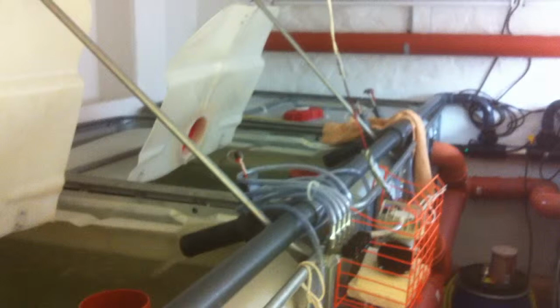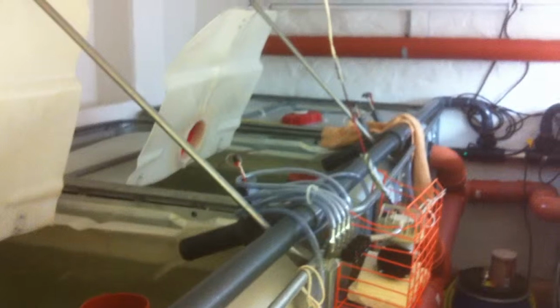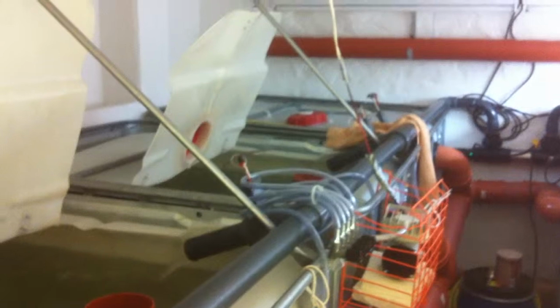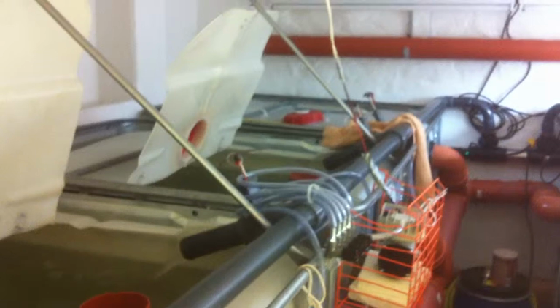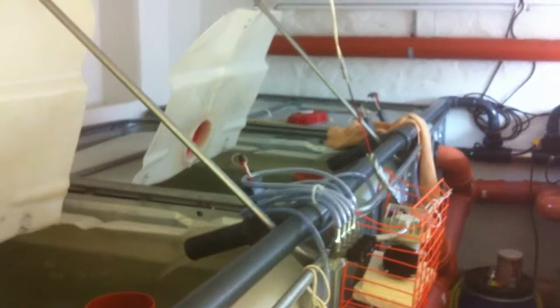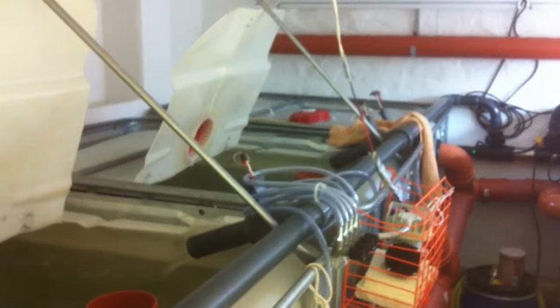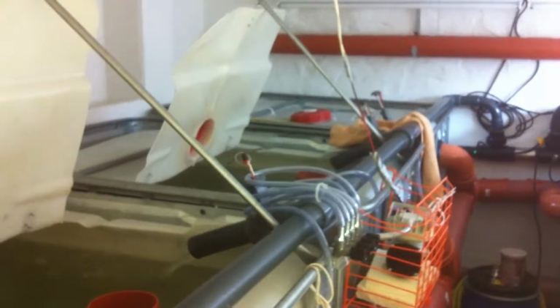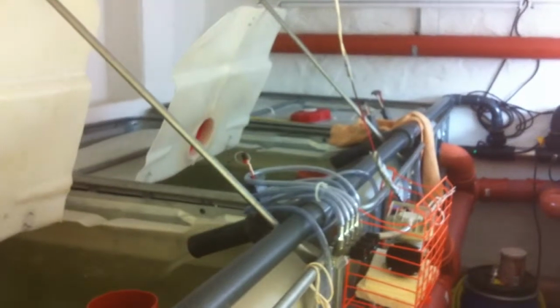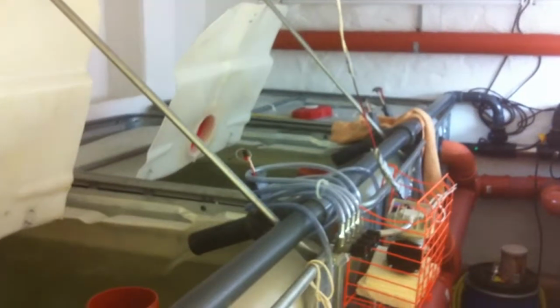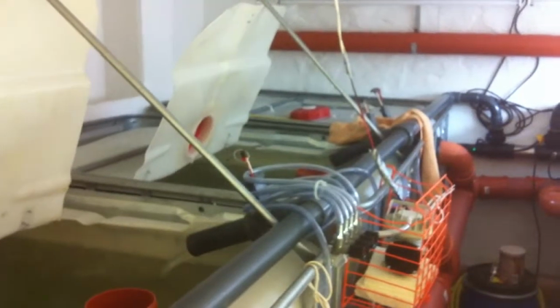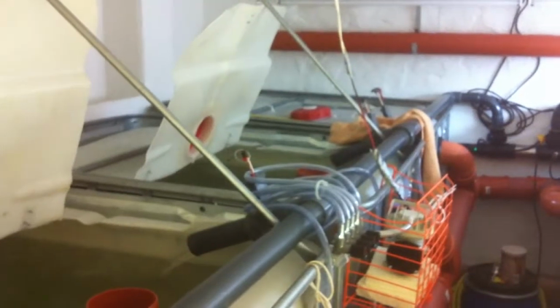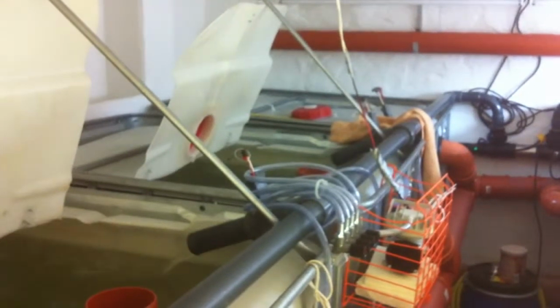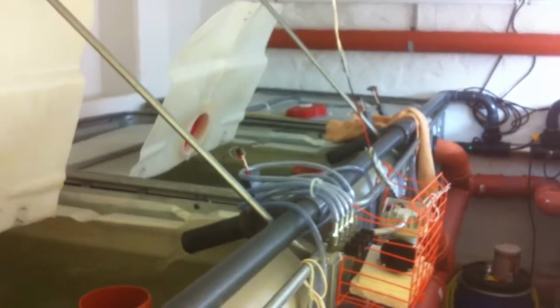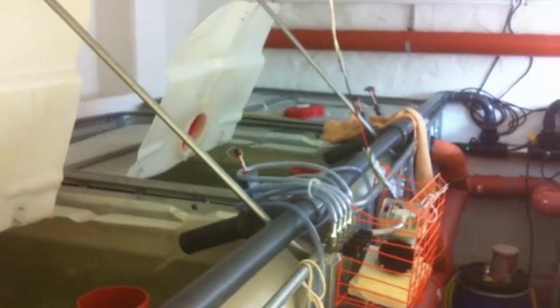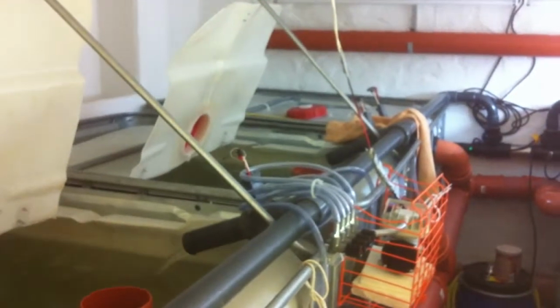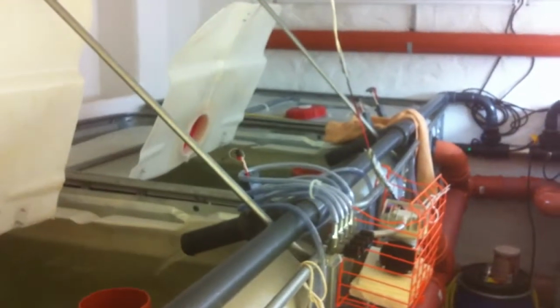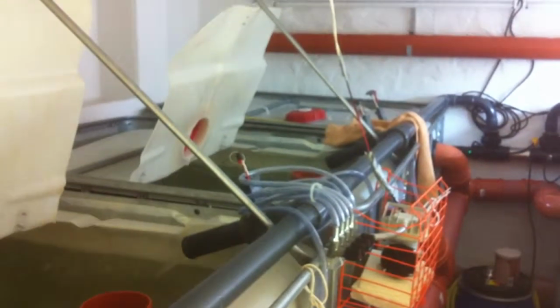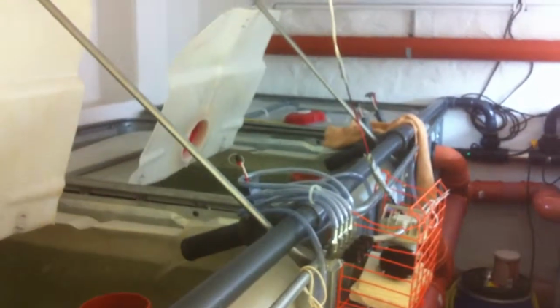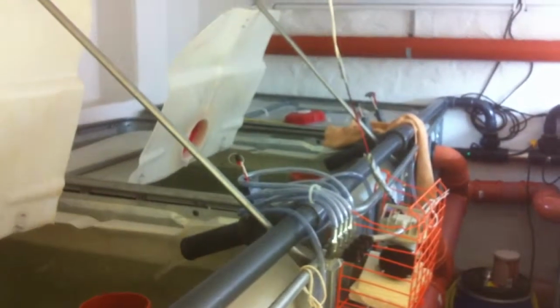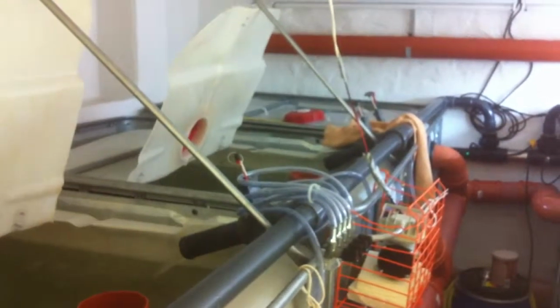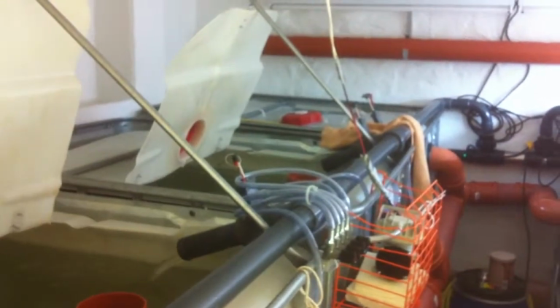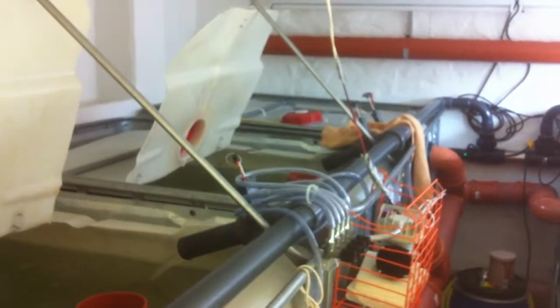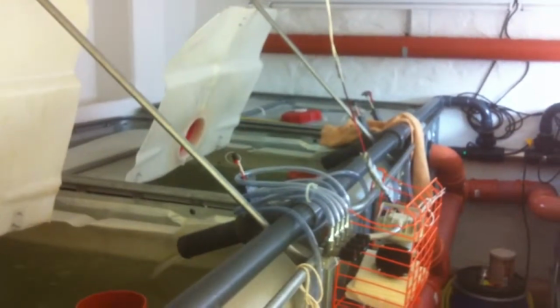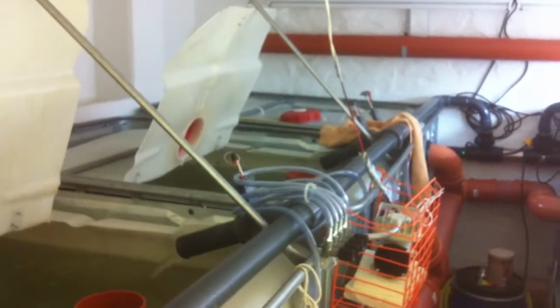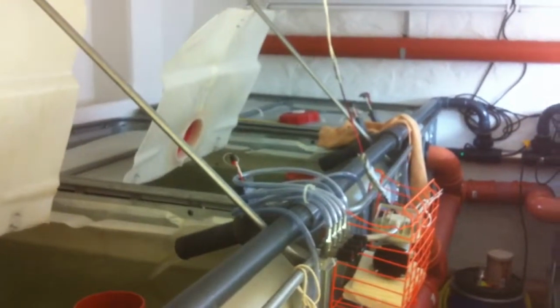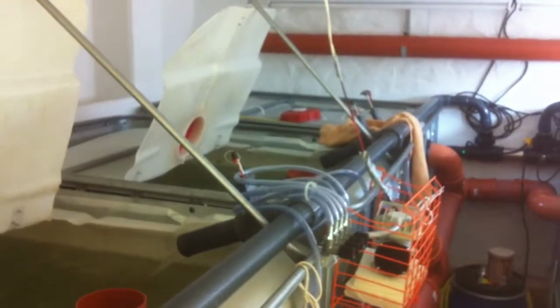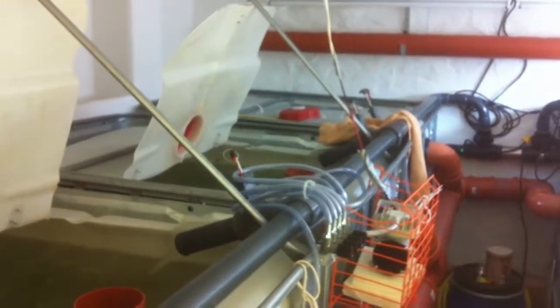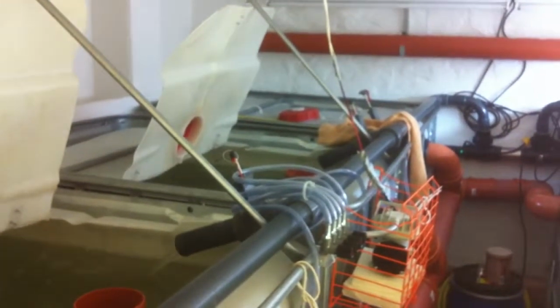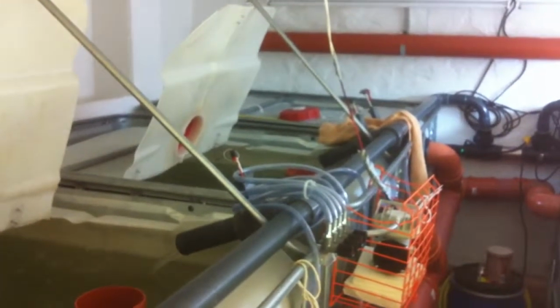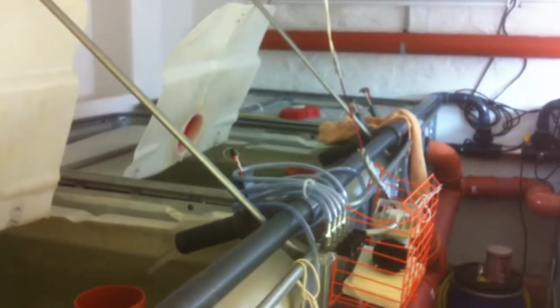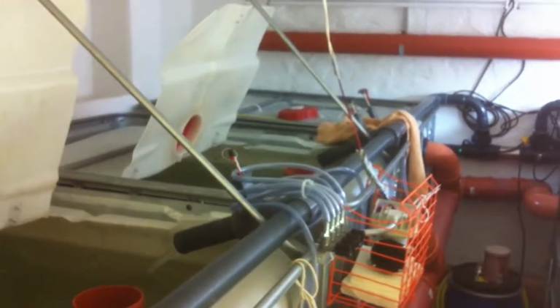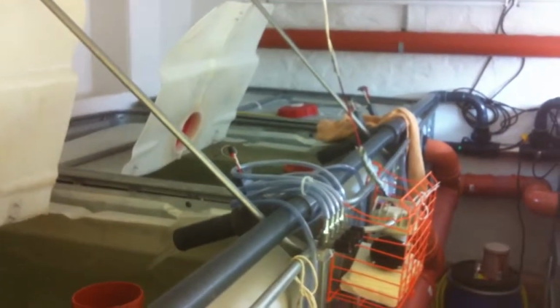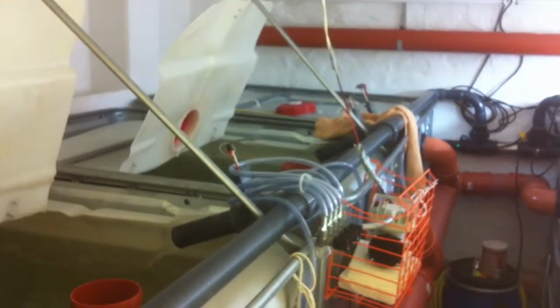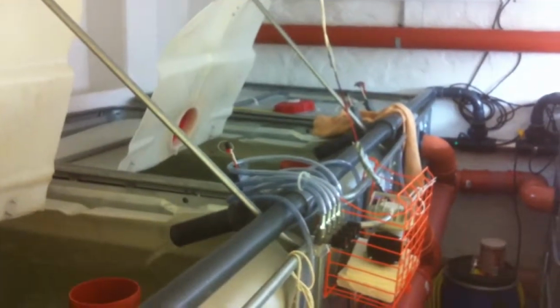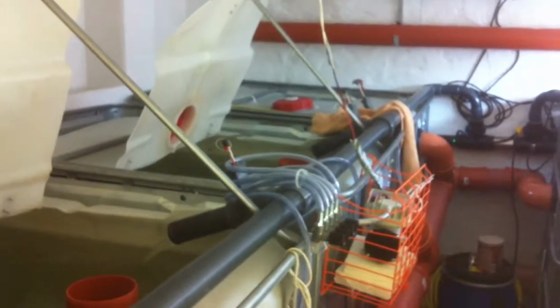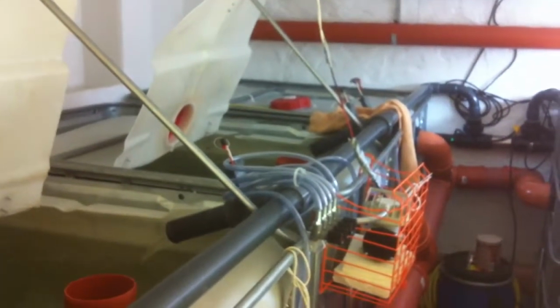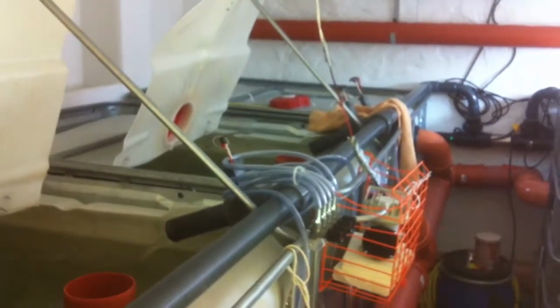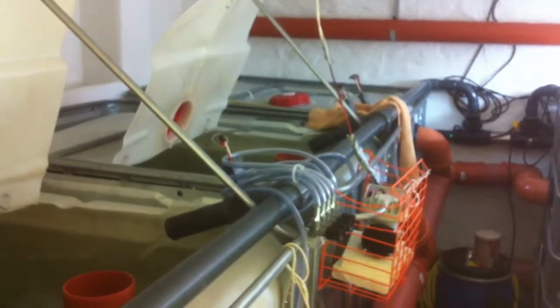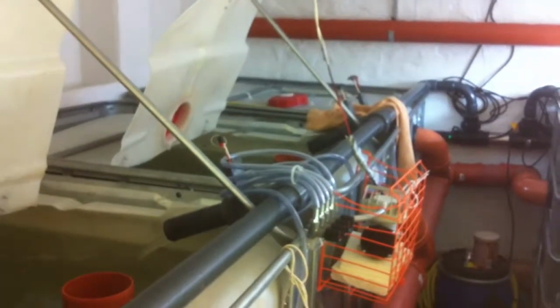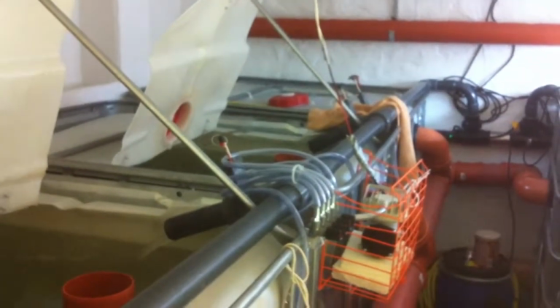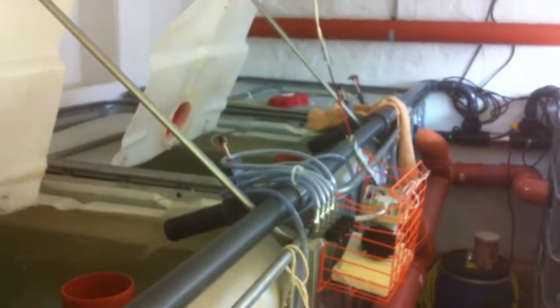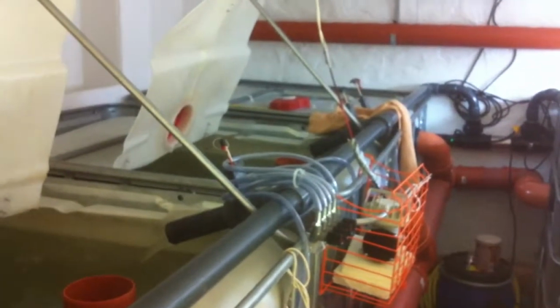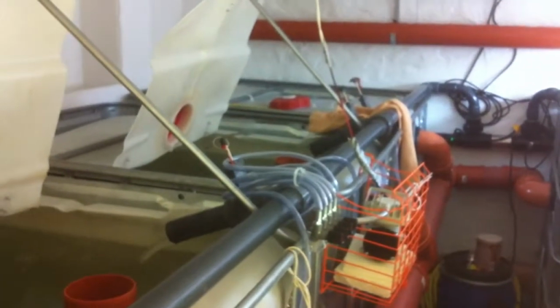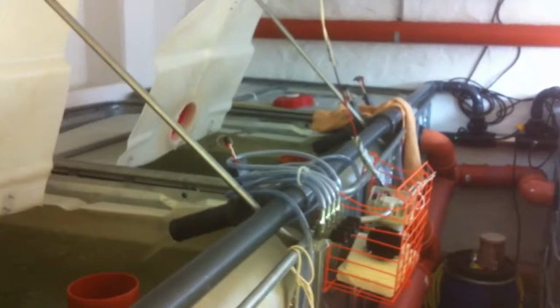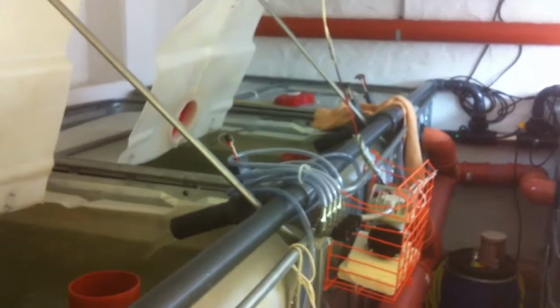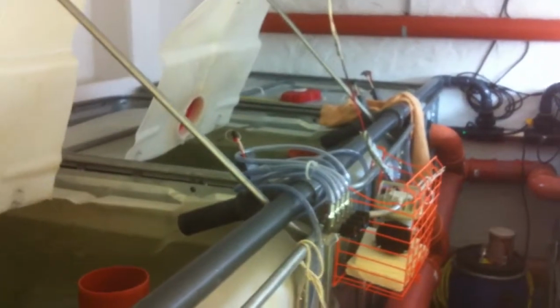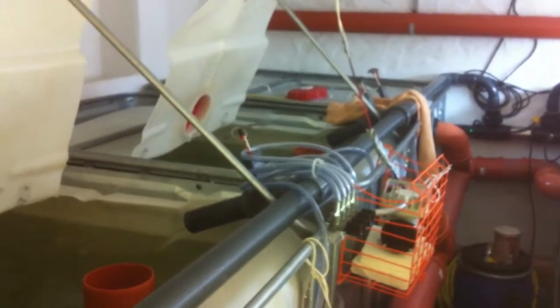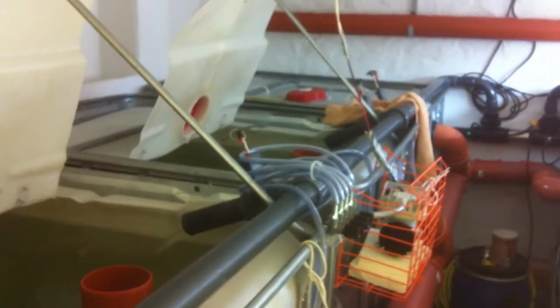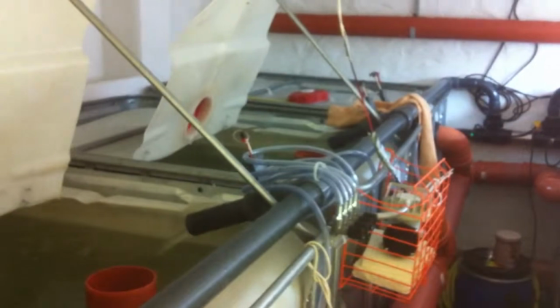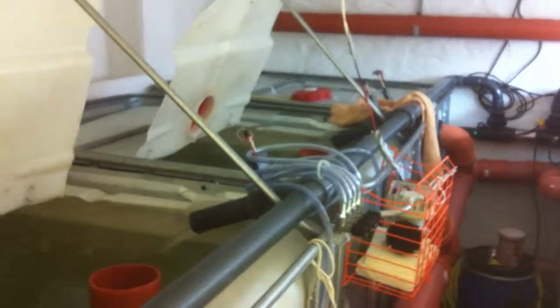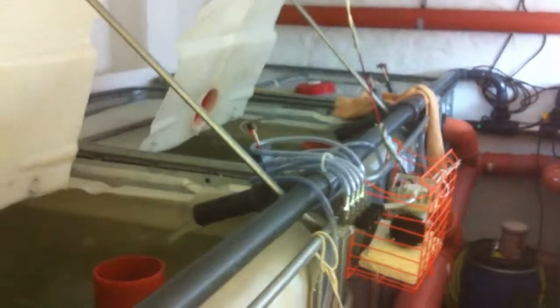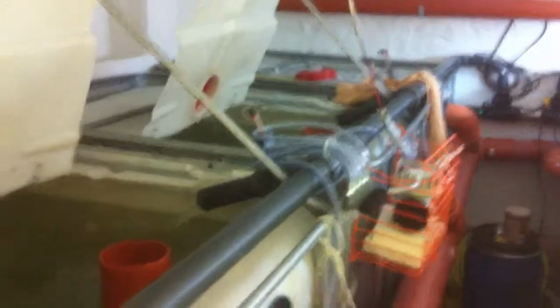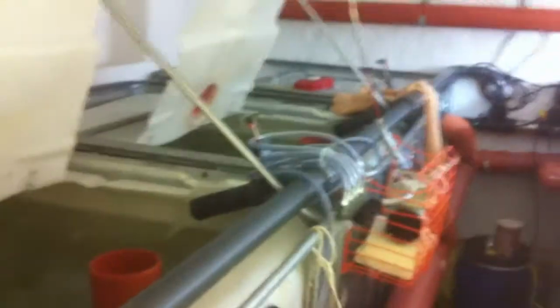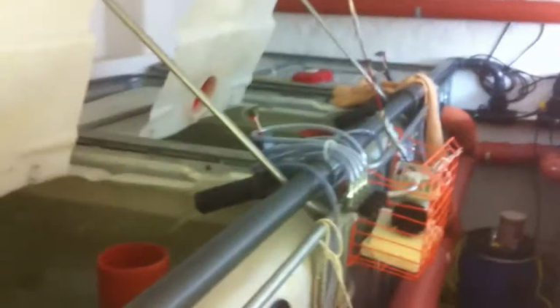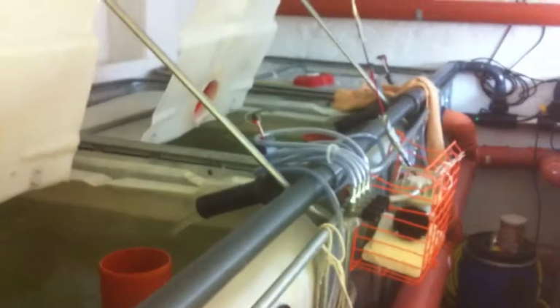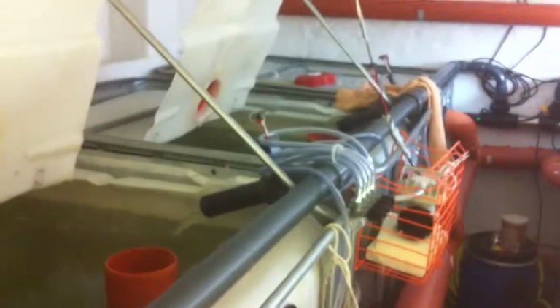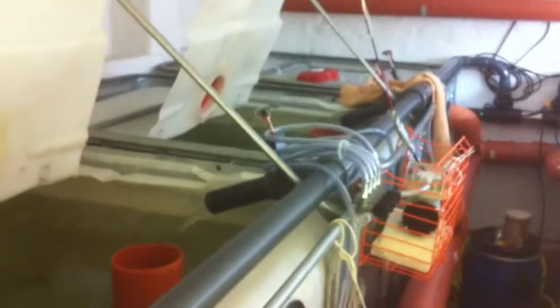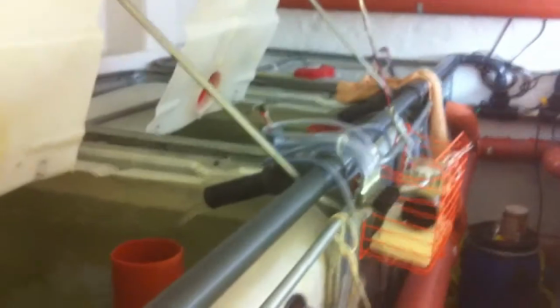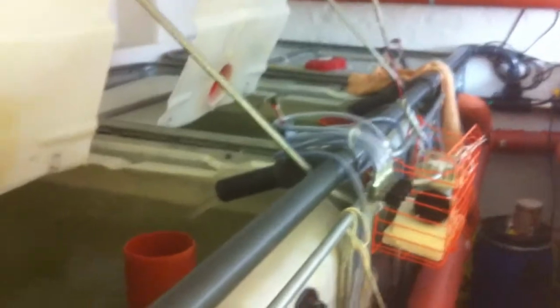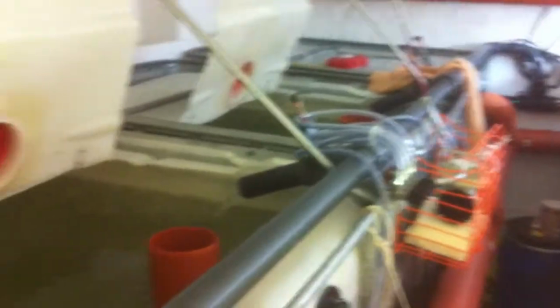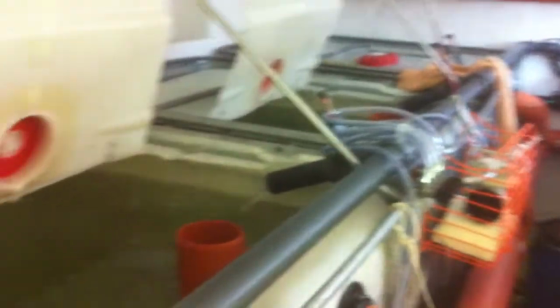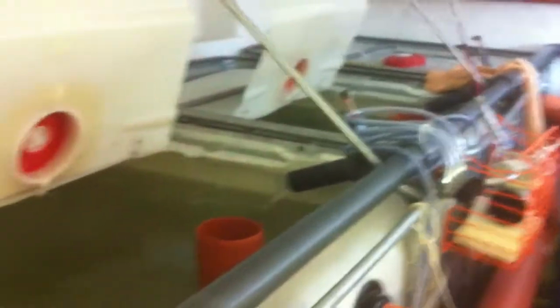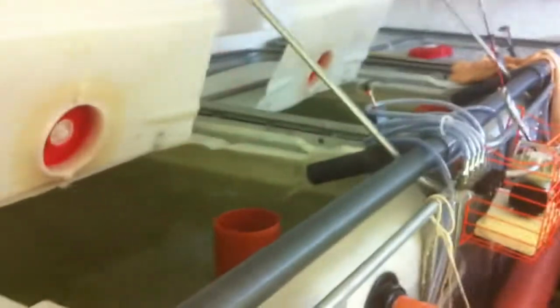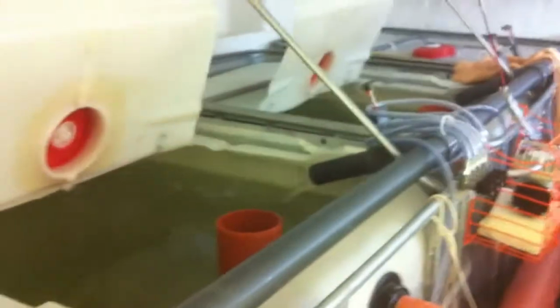Hey guys, welcome back to Aquaponic Gardens in Switzerland. Thought I'd give you a quick update while I'm at it.